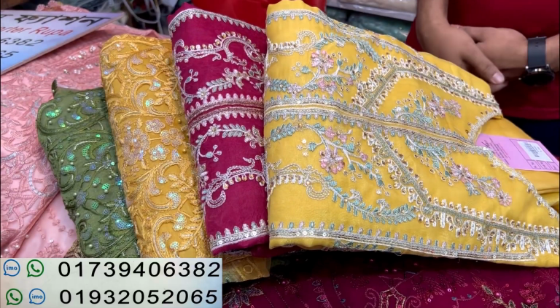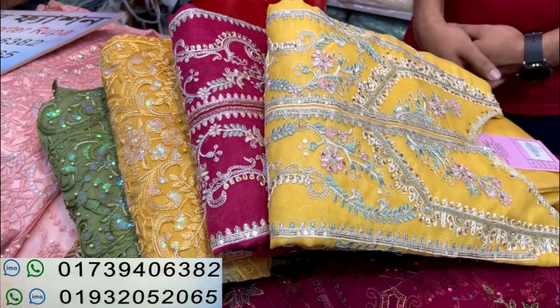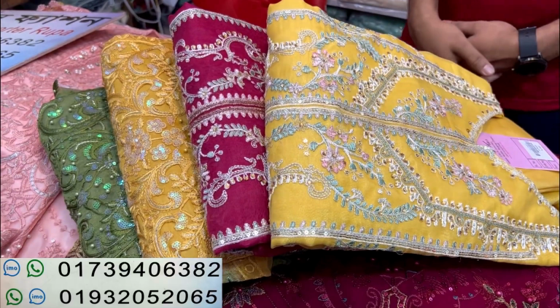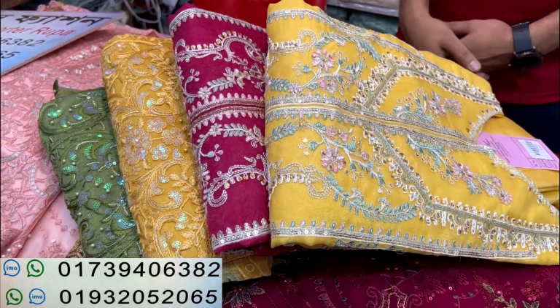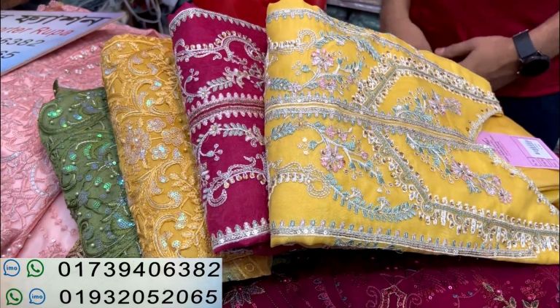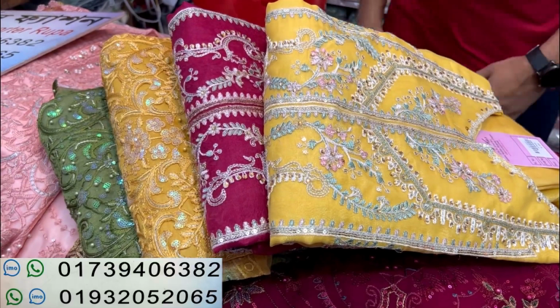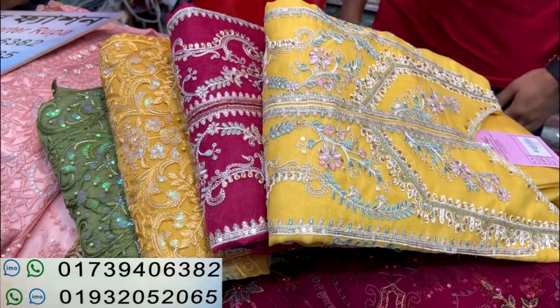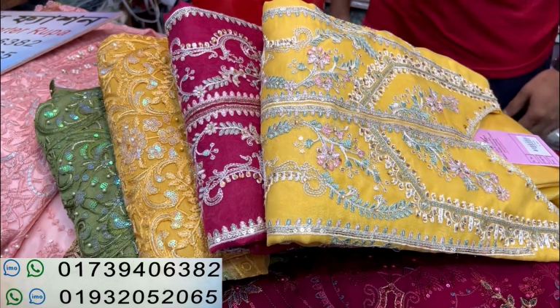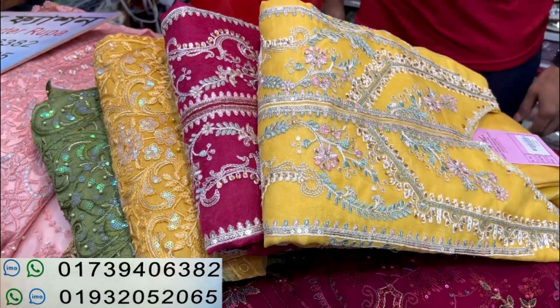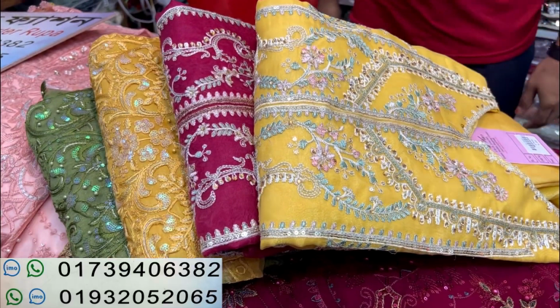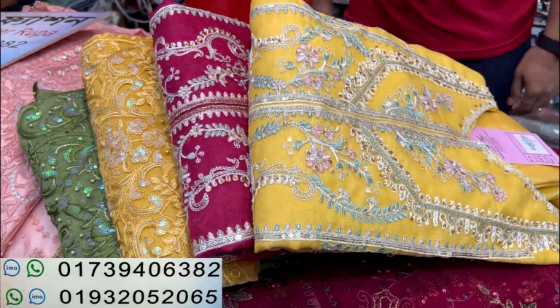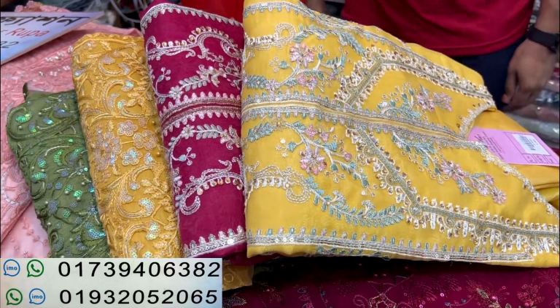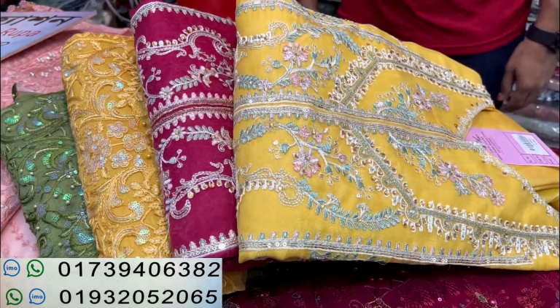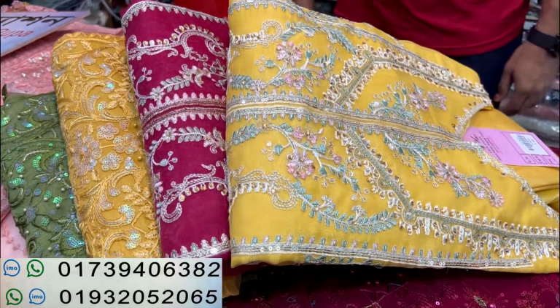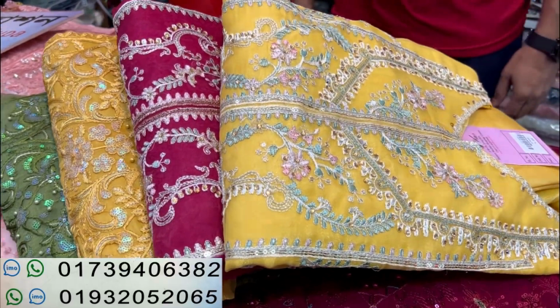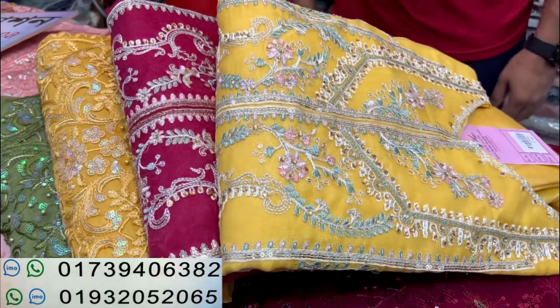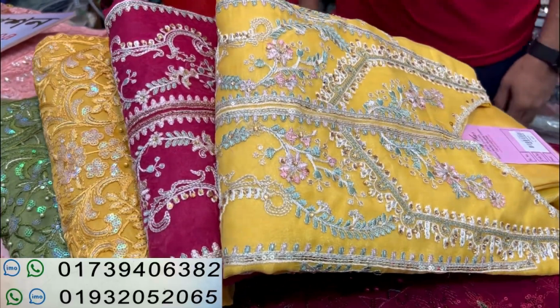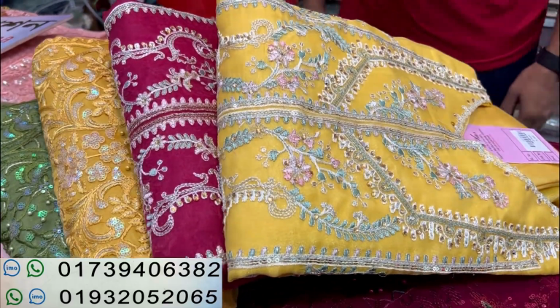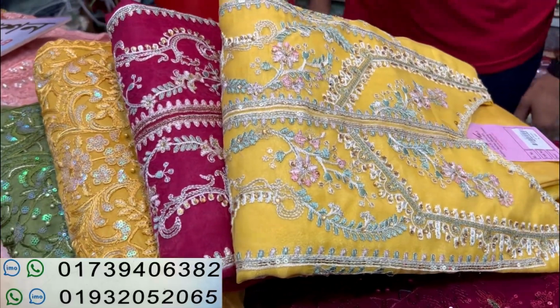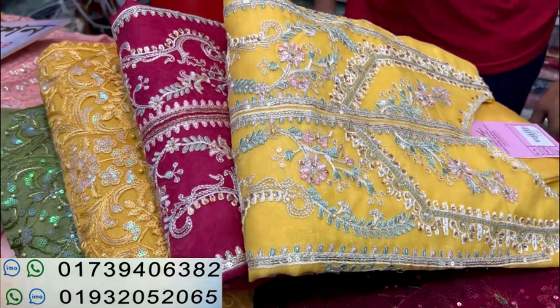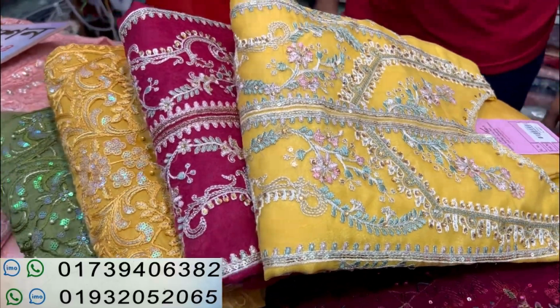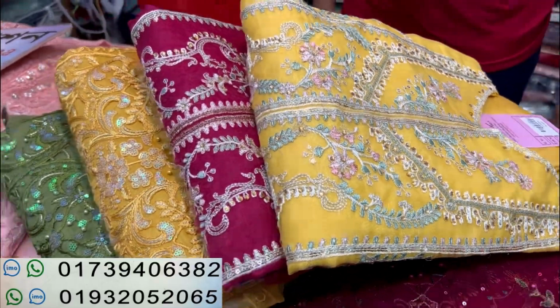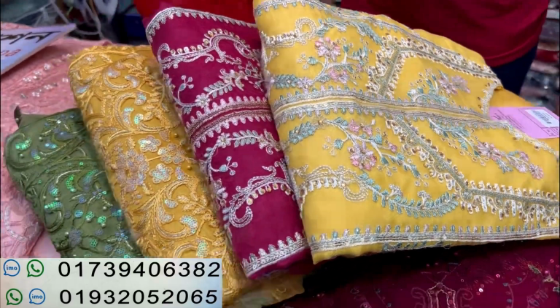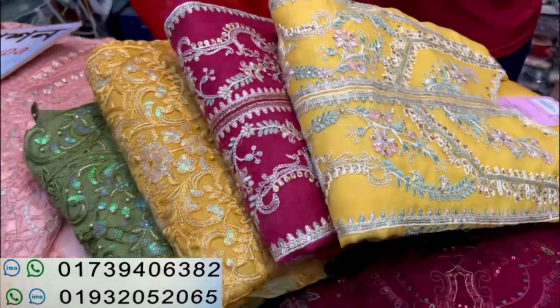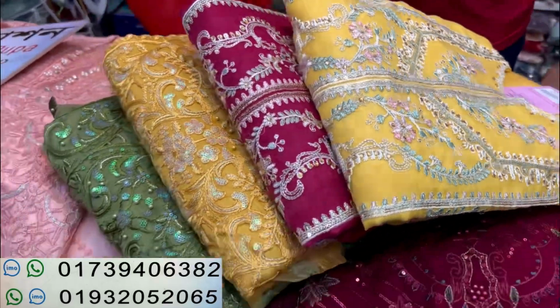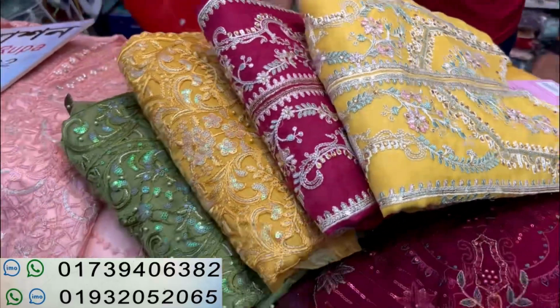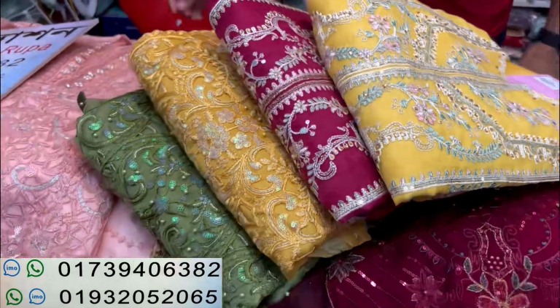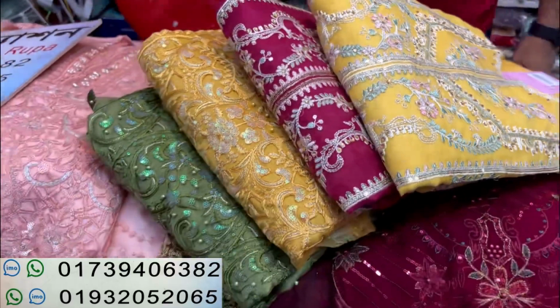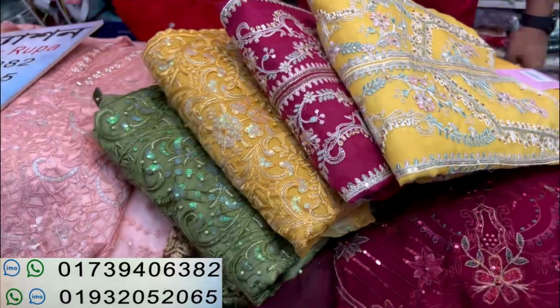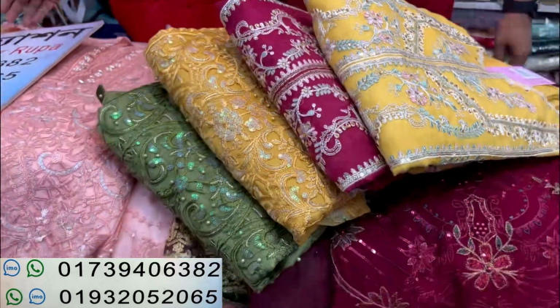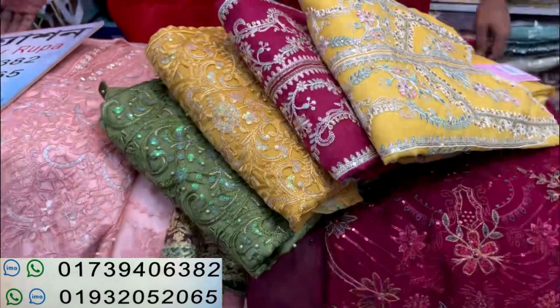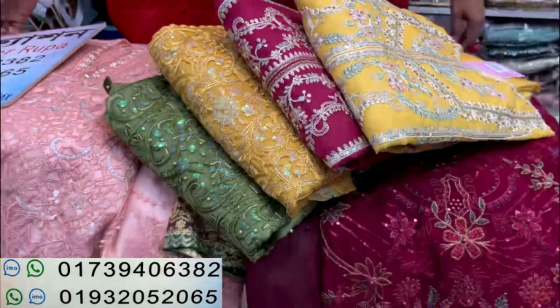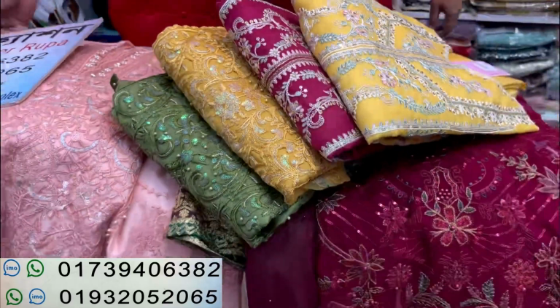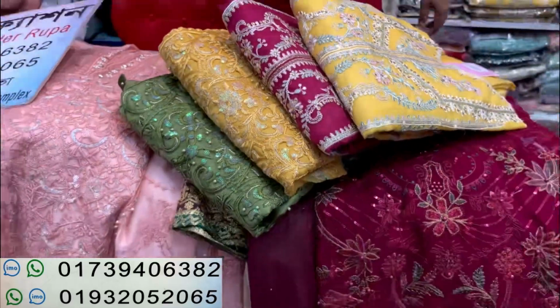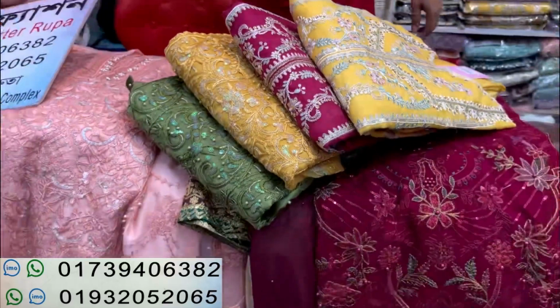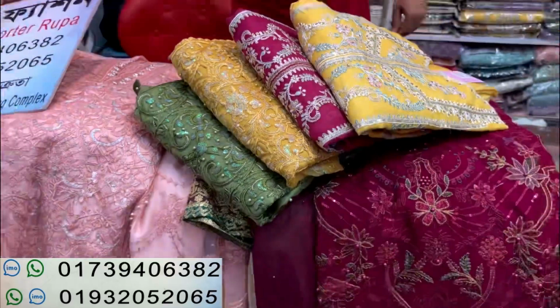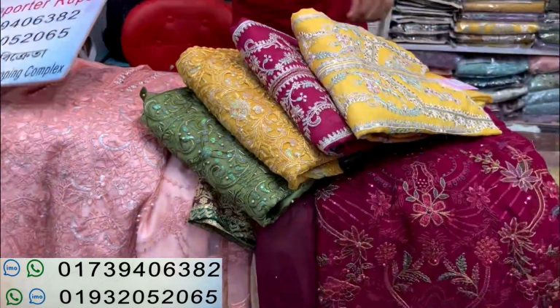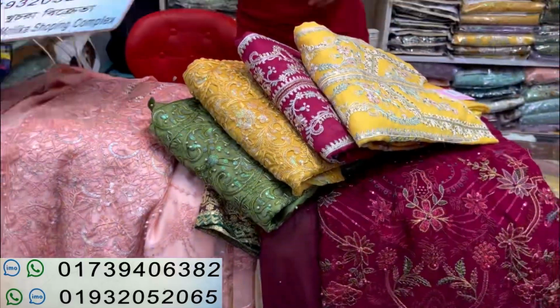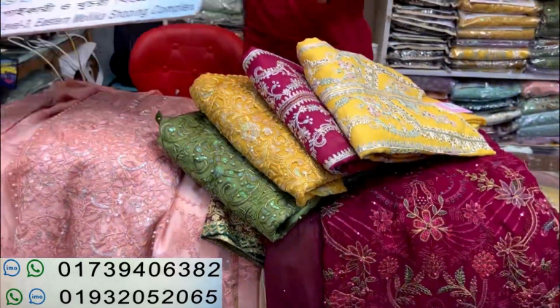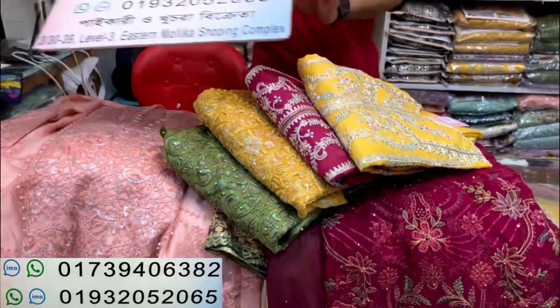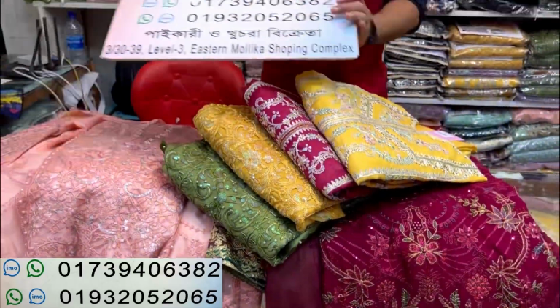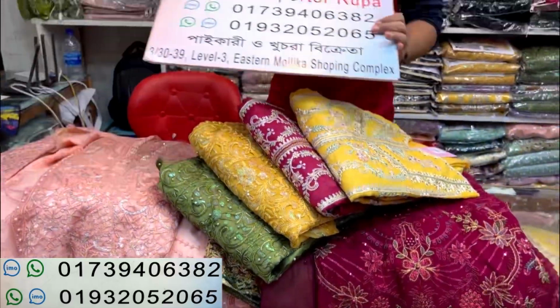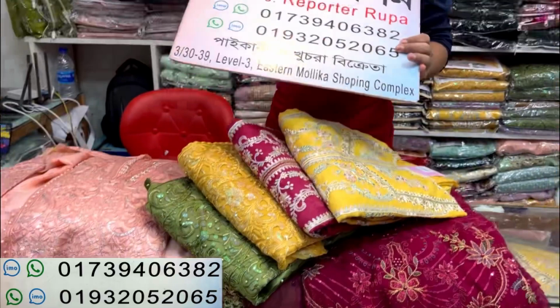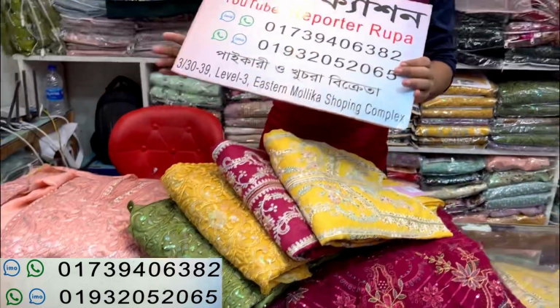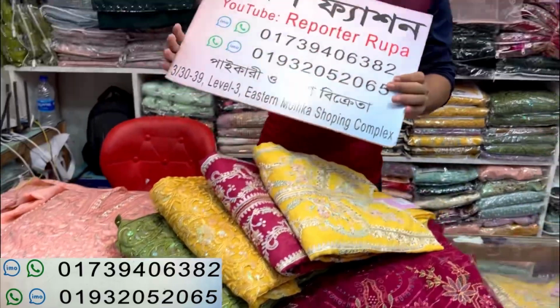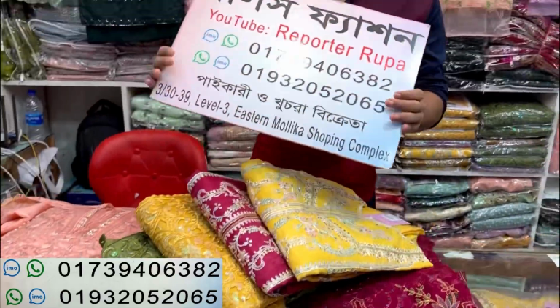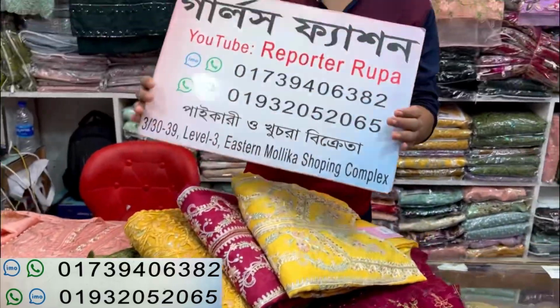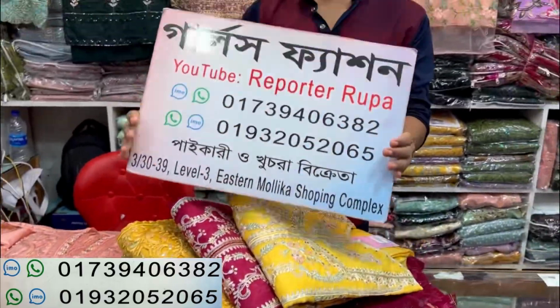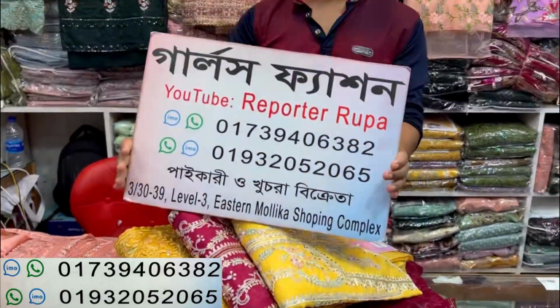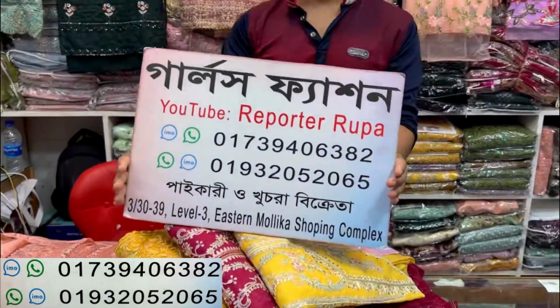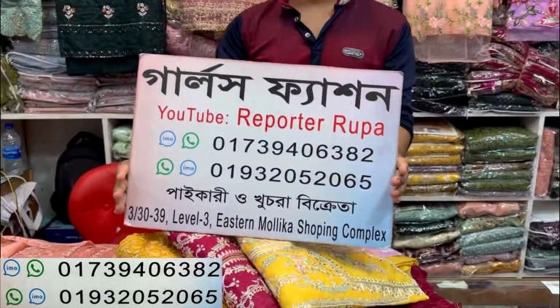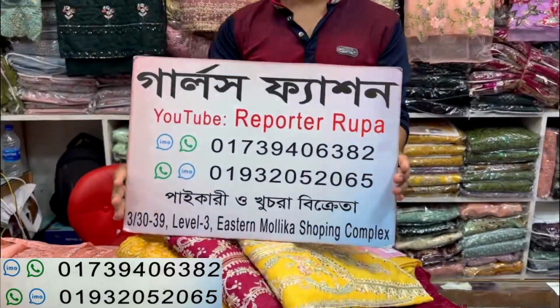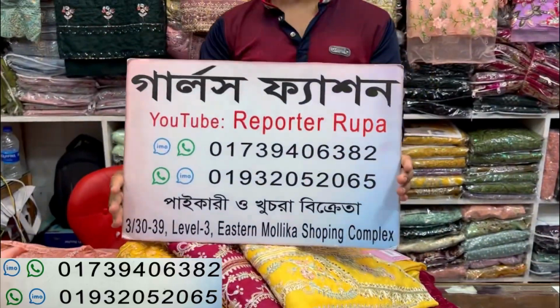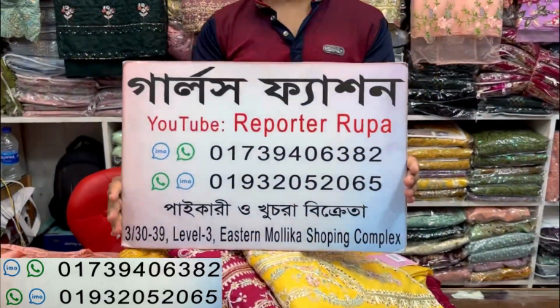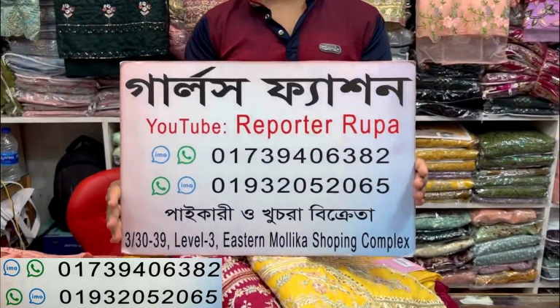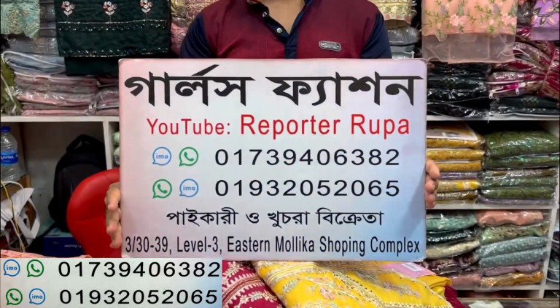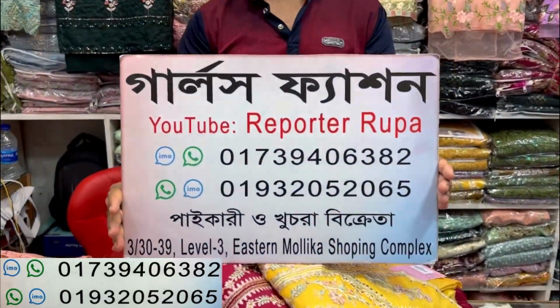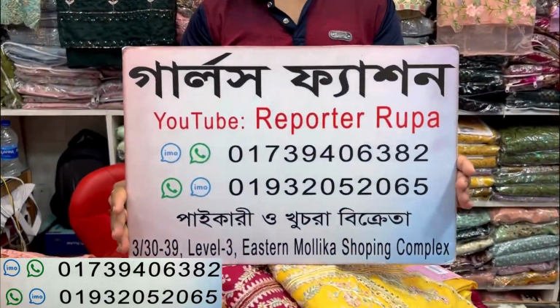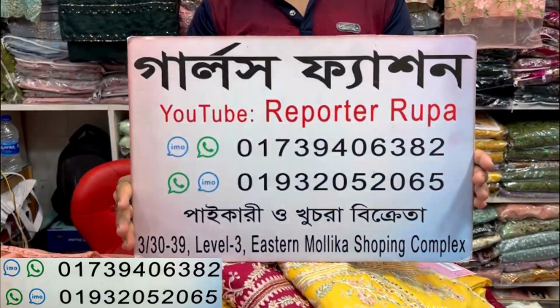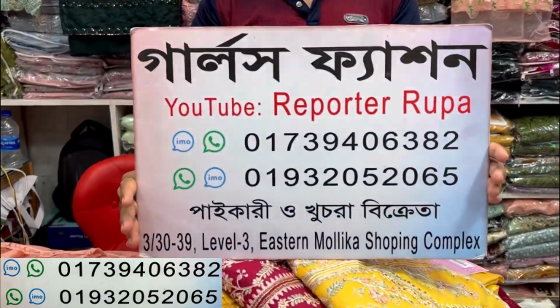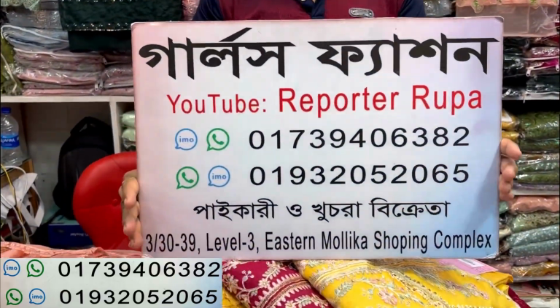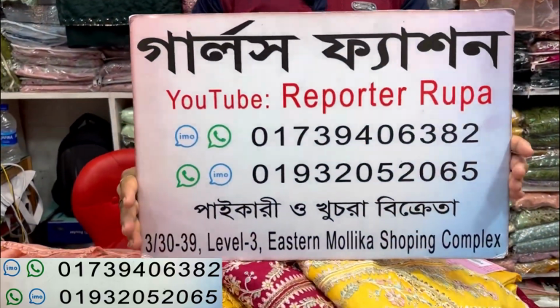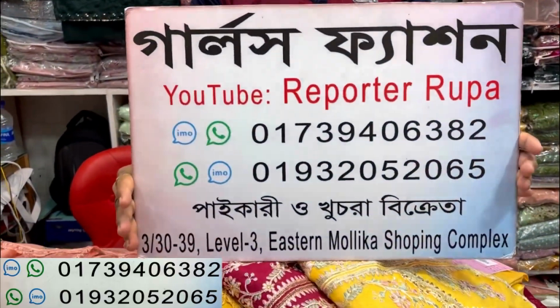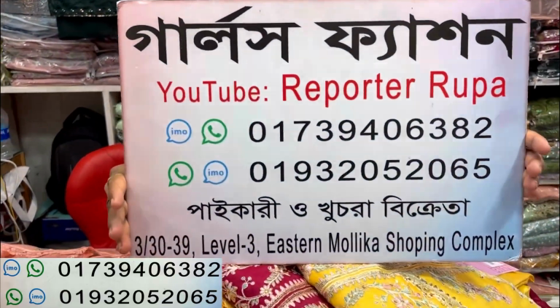Assalamualaikum, viewers. Welcome back to my channel, Shopping Guide. Now, we are going to talk about girls fashion today.